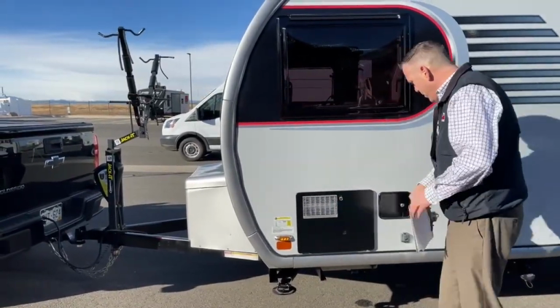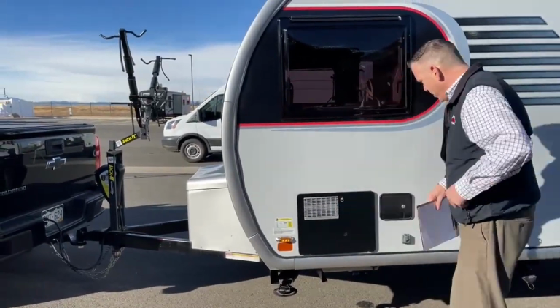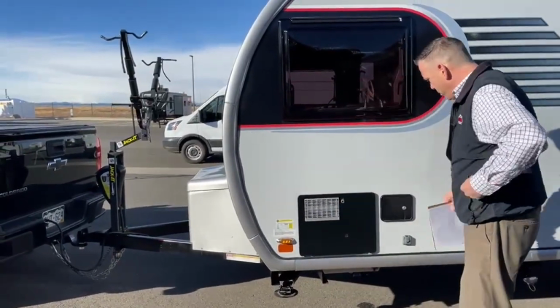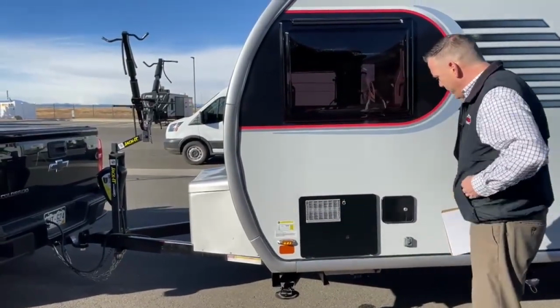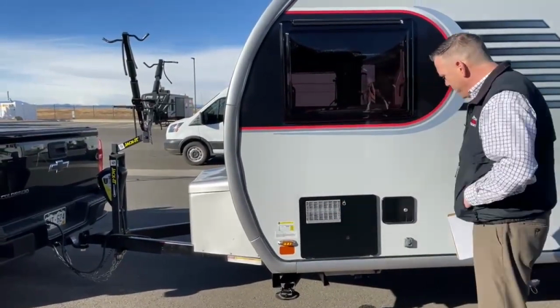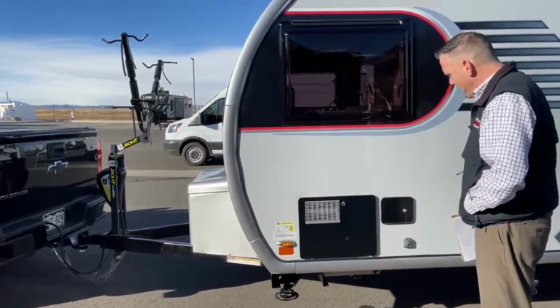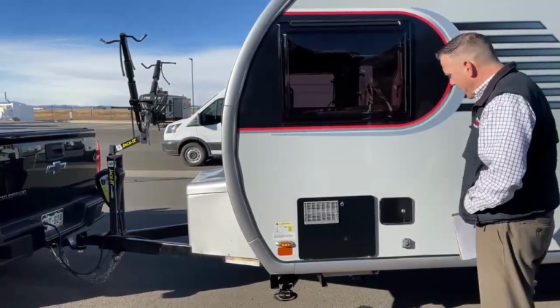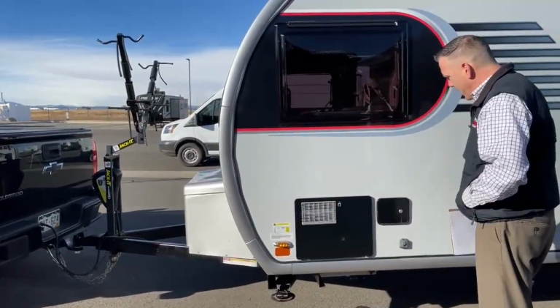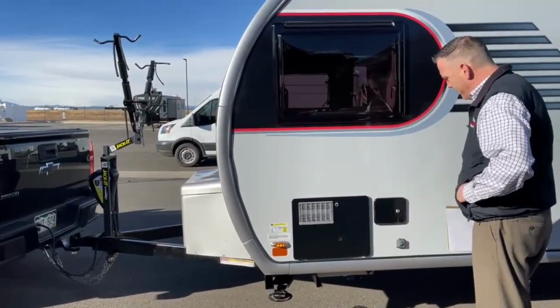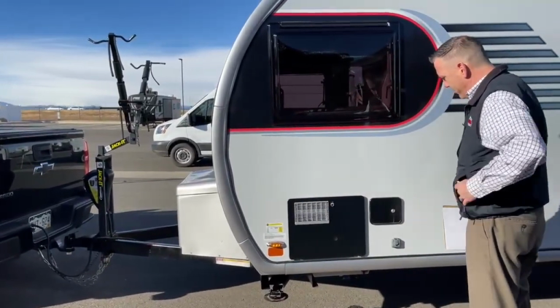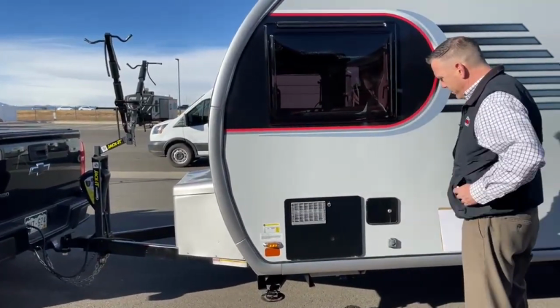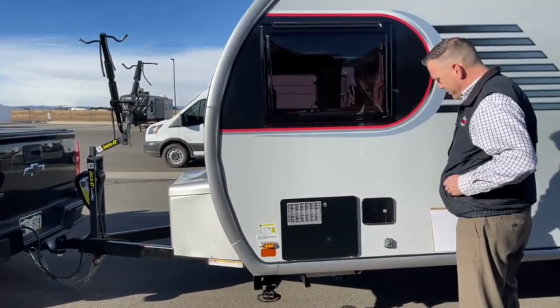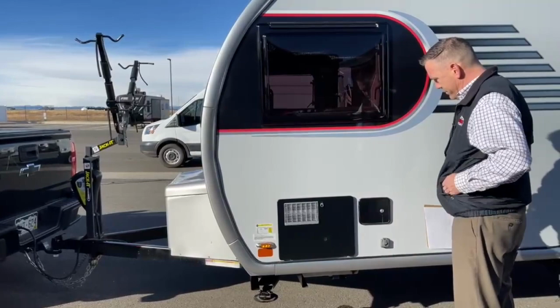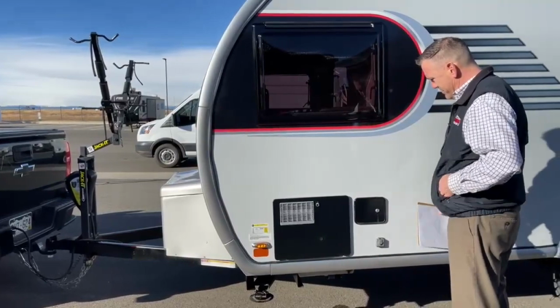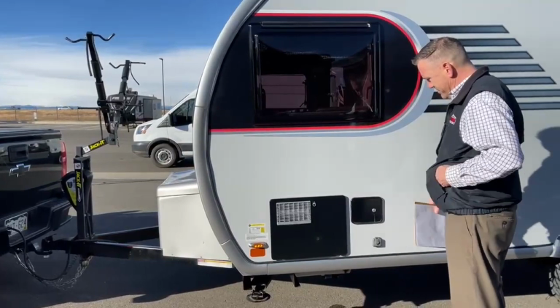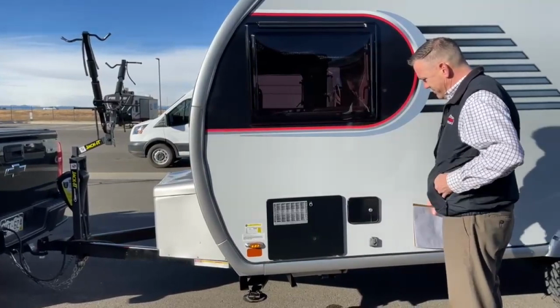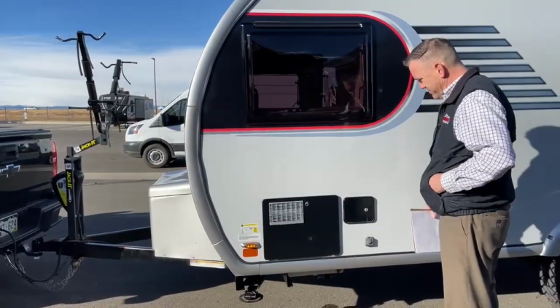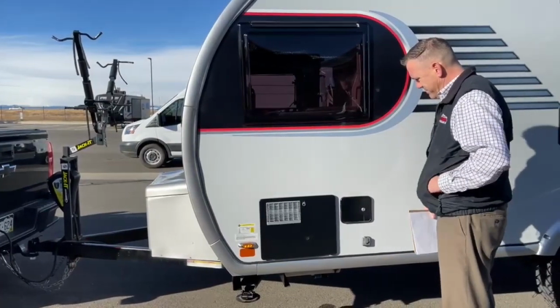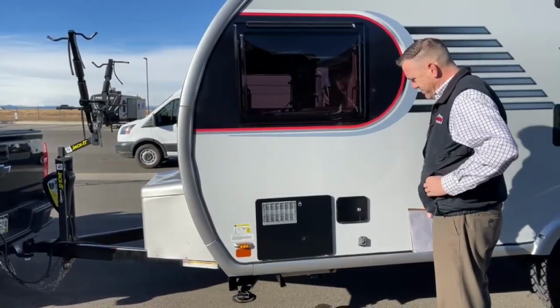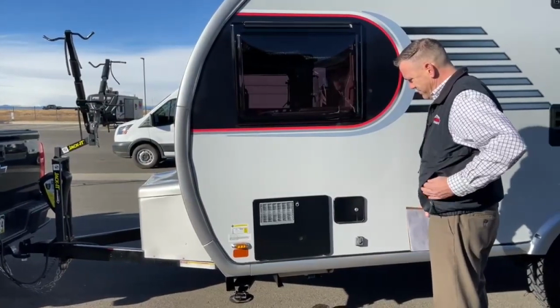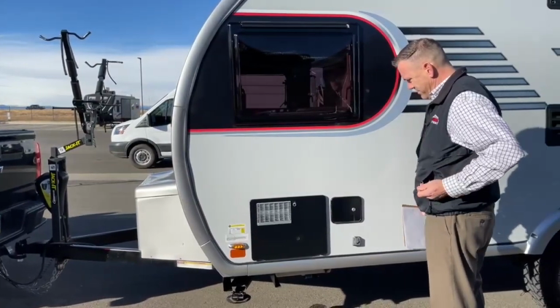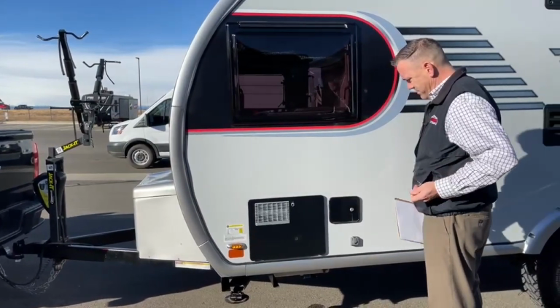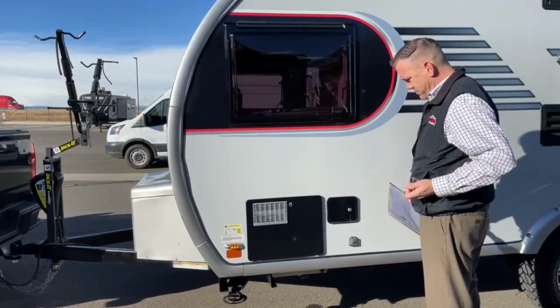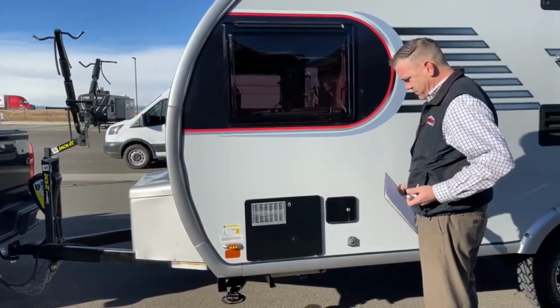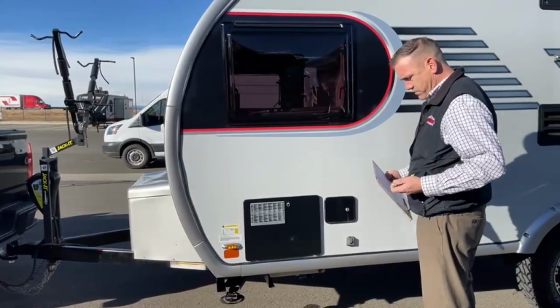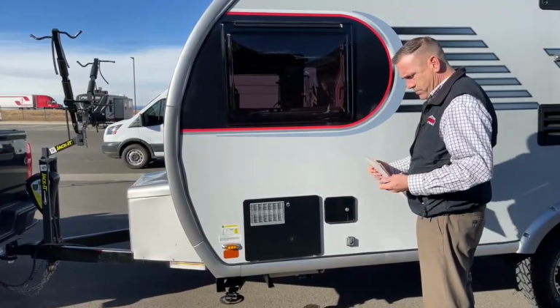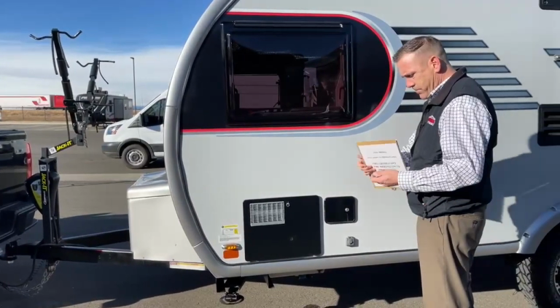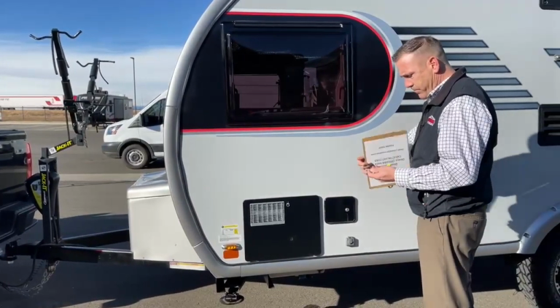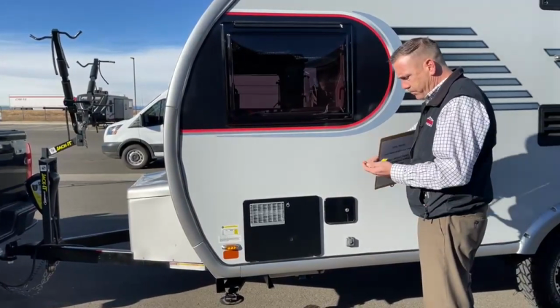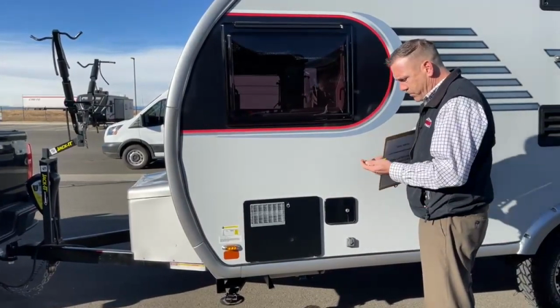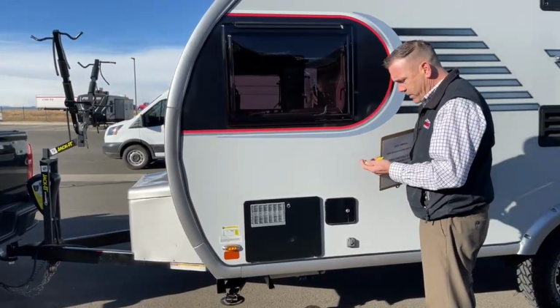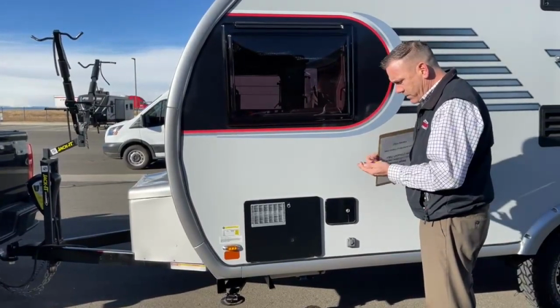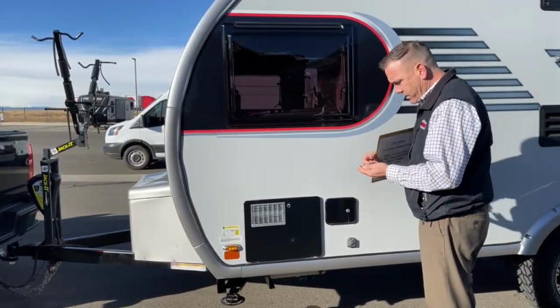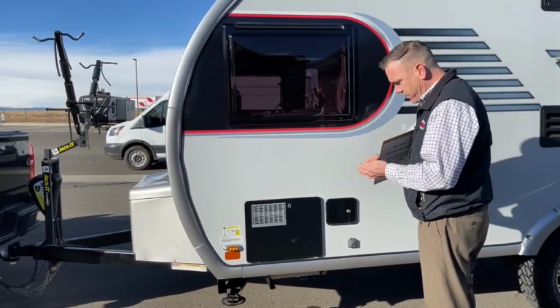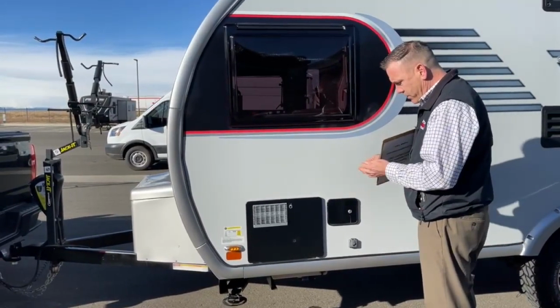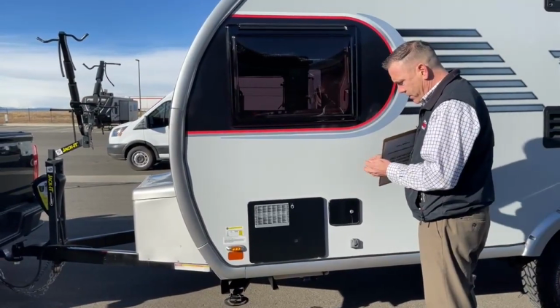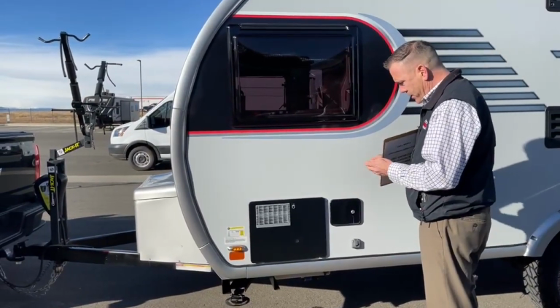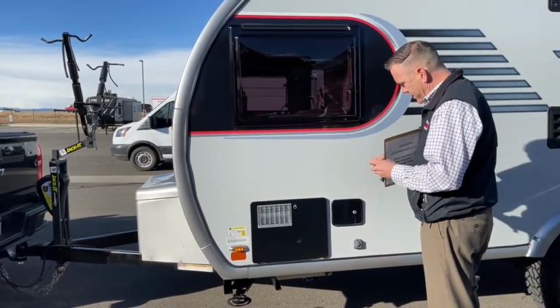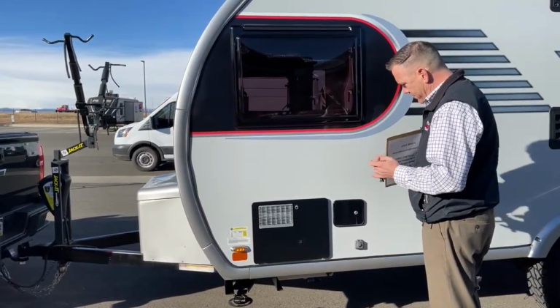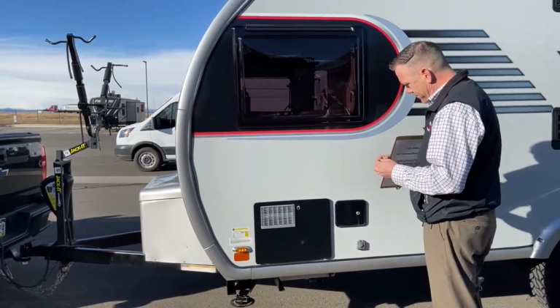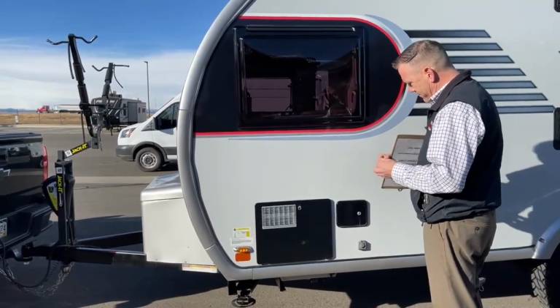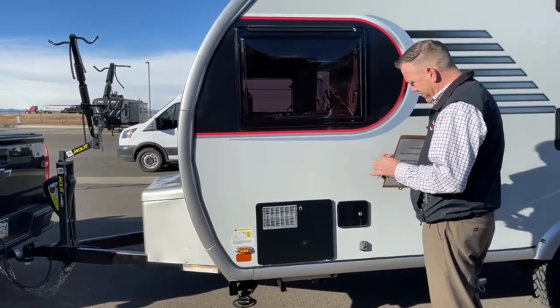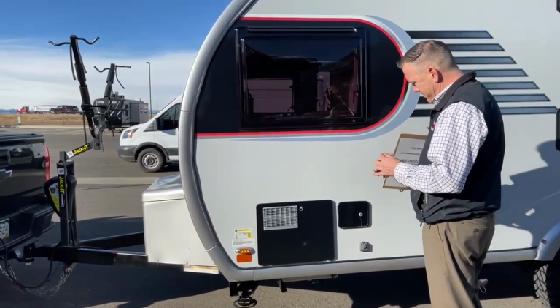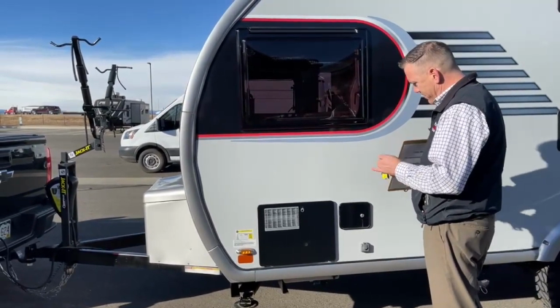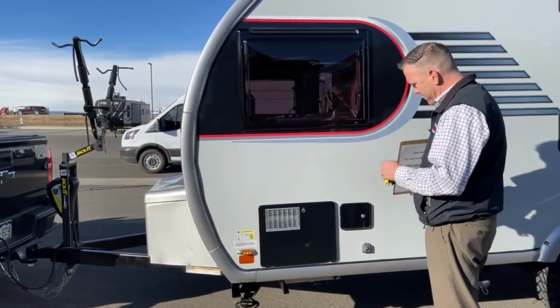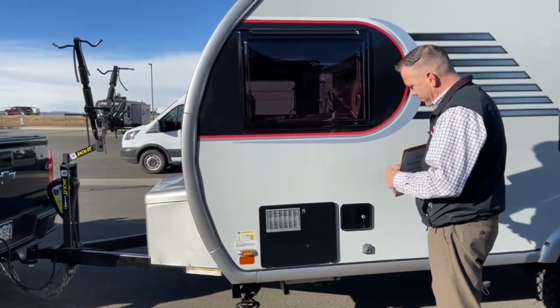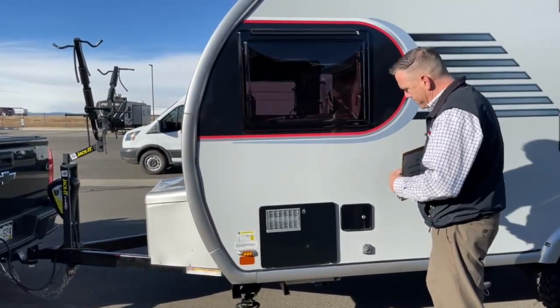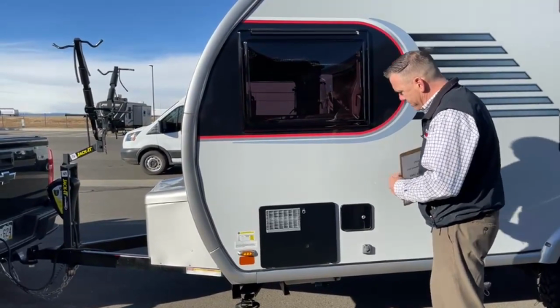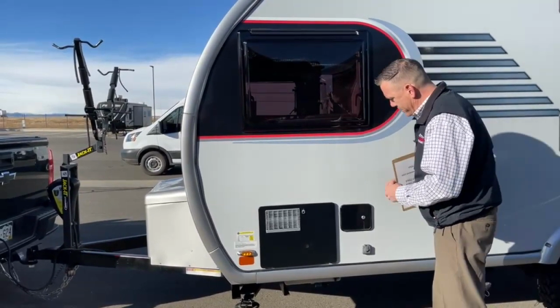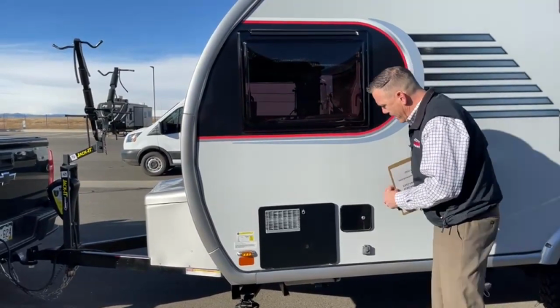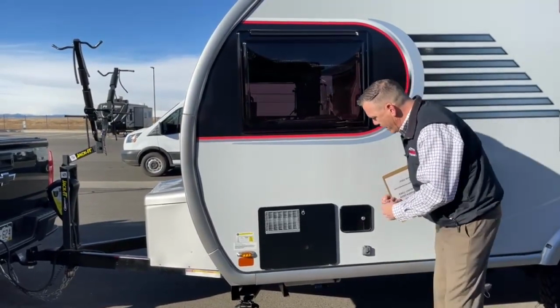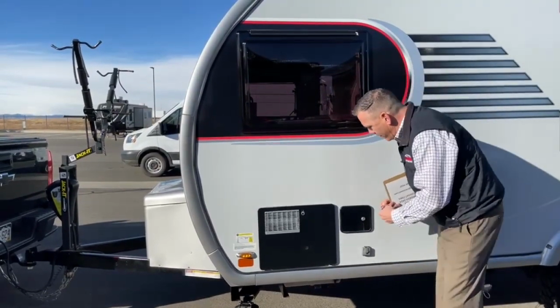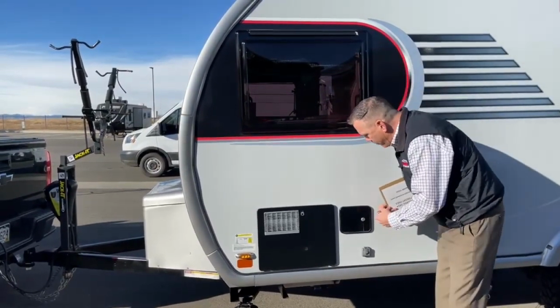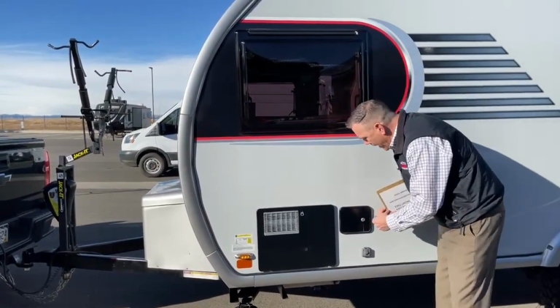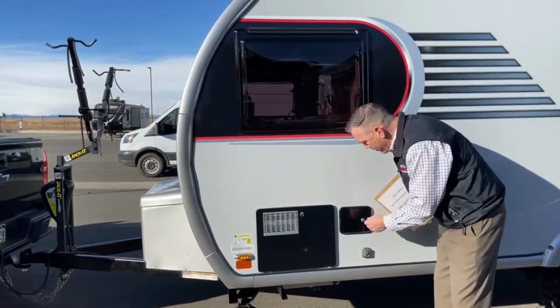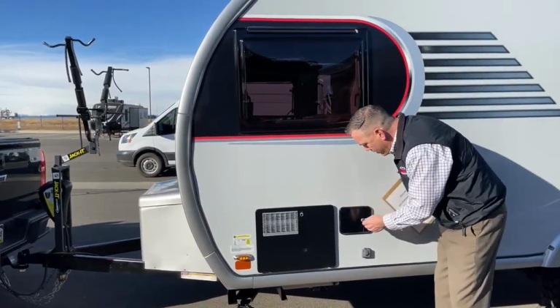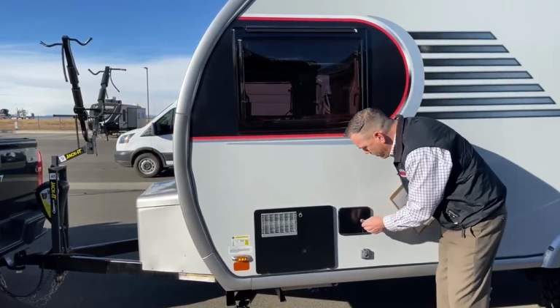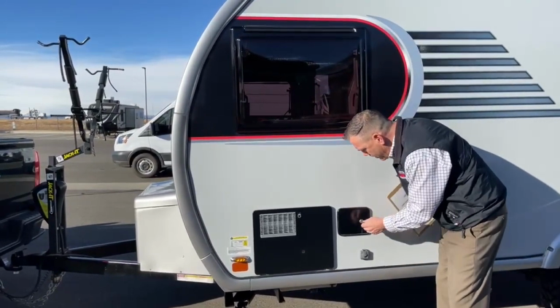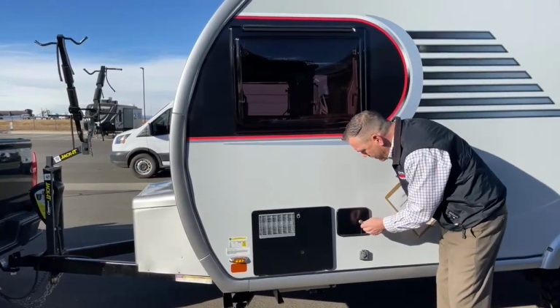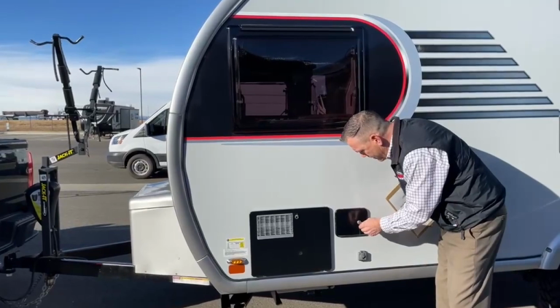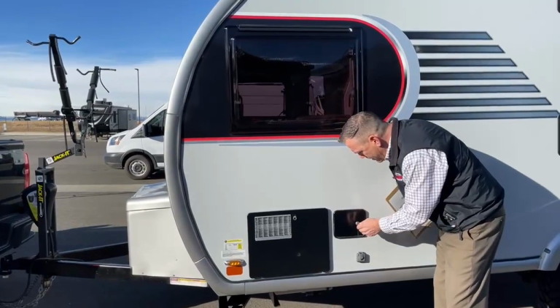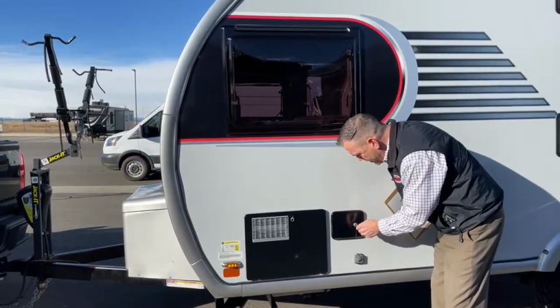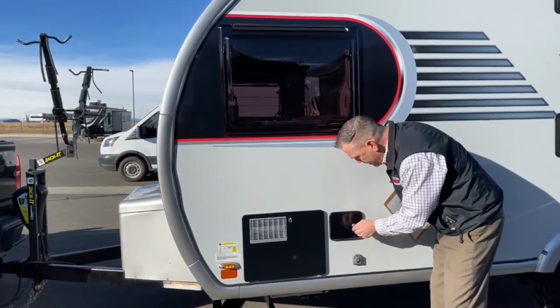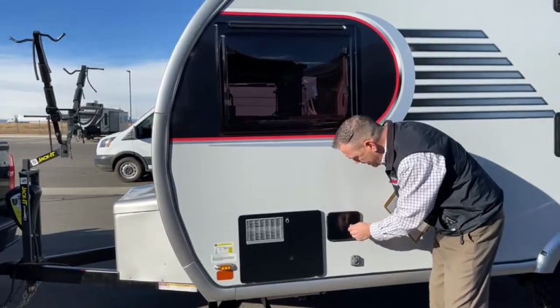Let's see what's in here — this is a power cord, I believe.